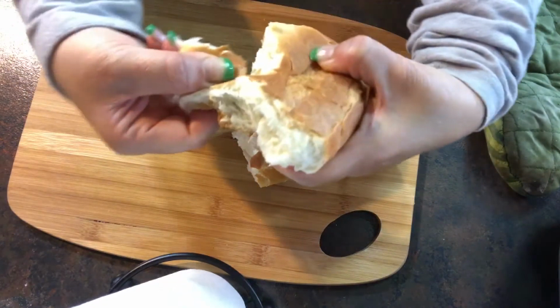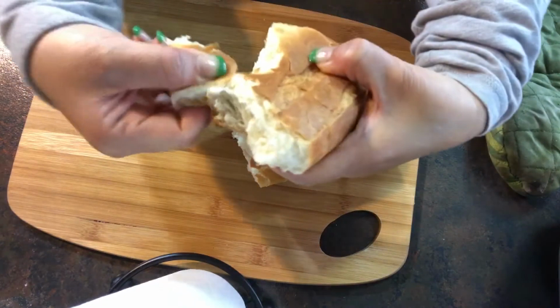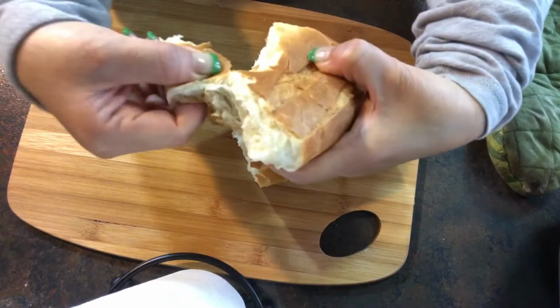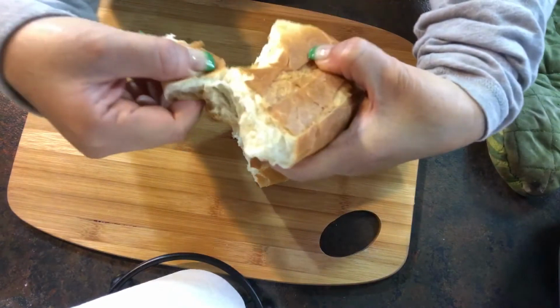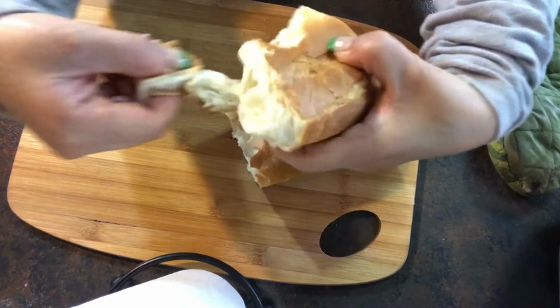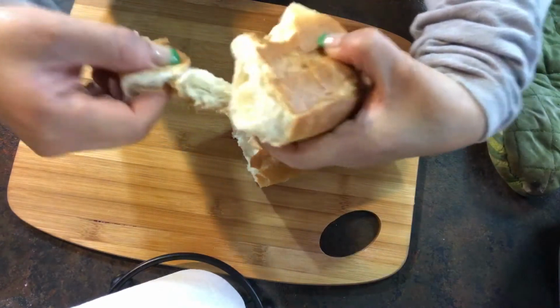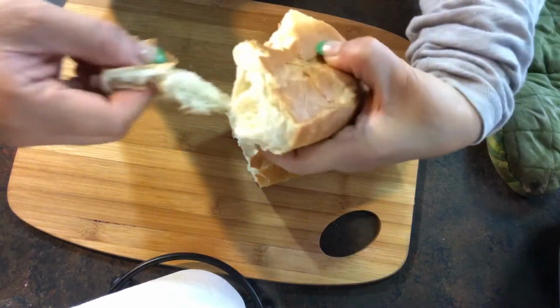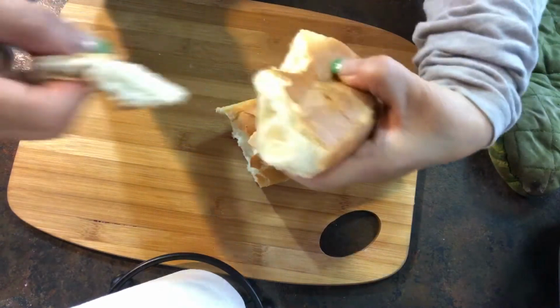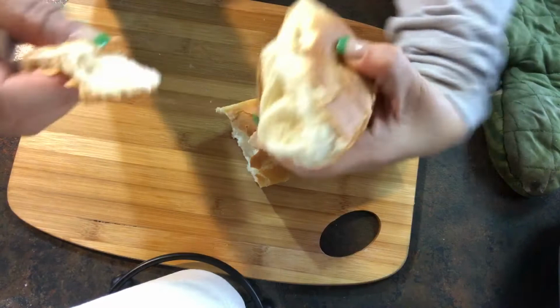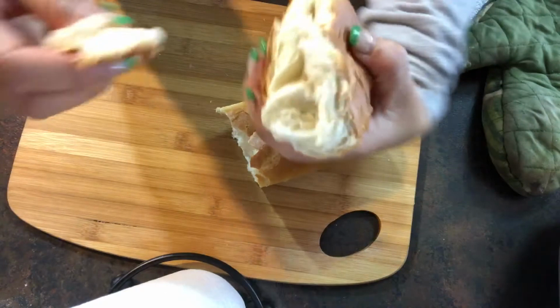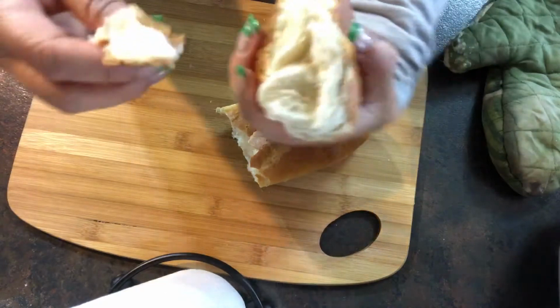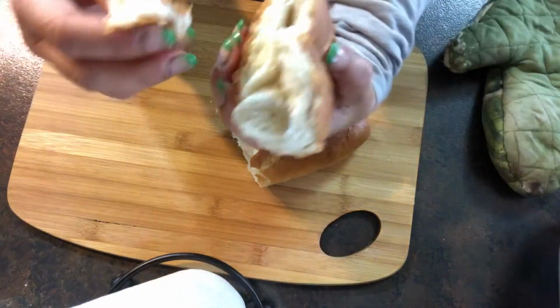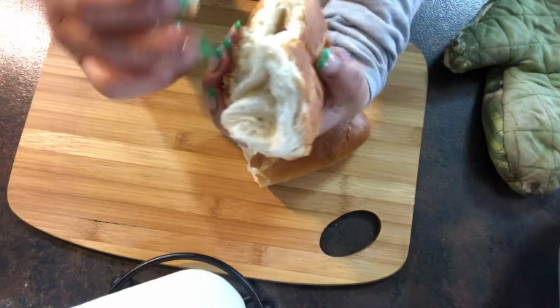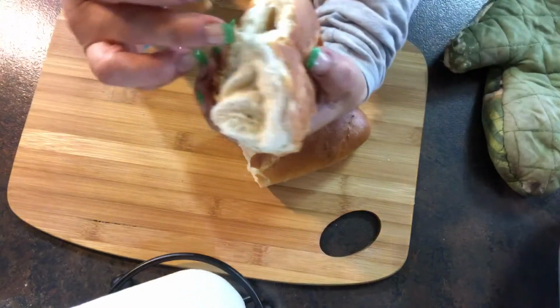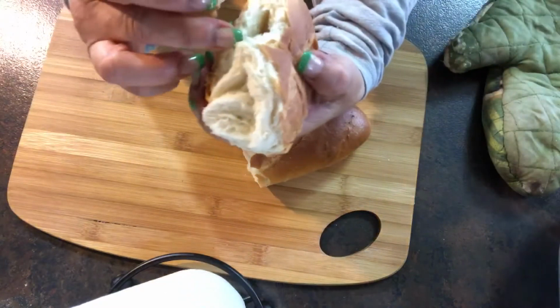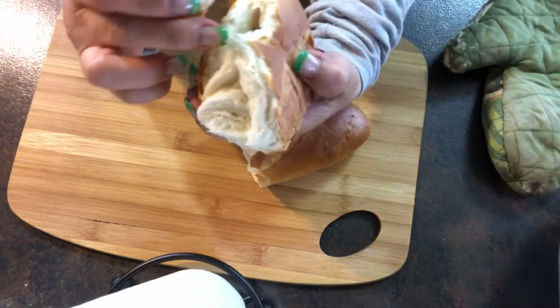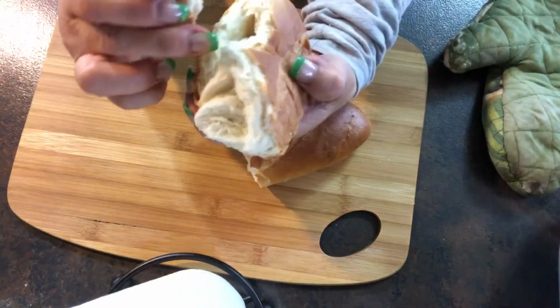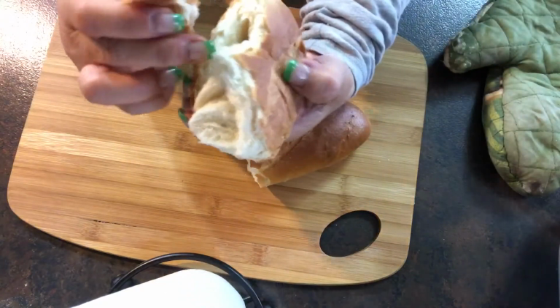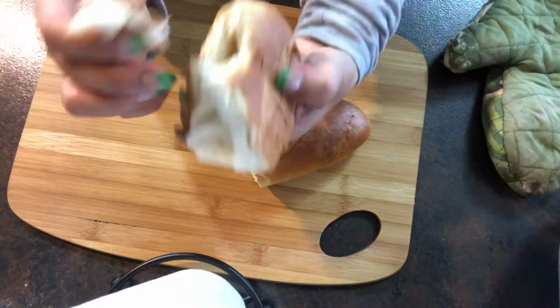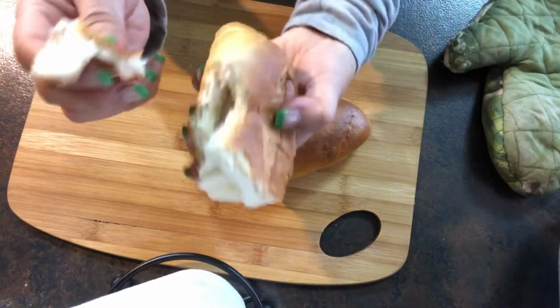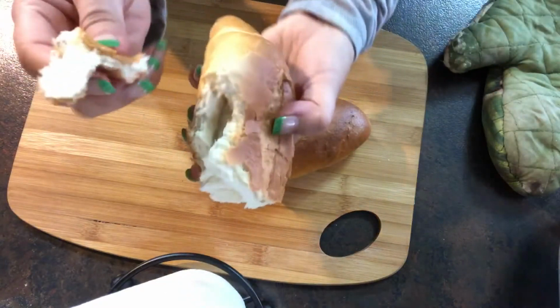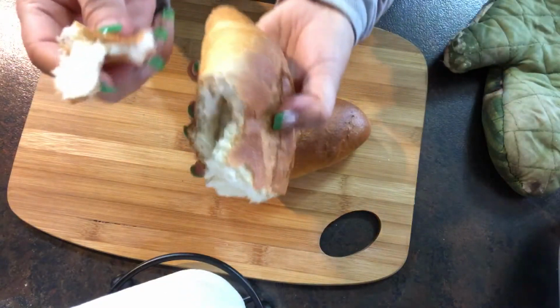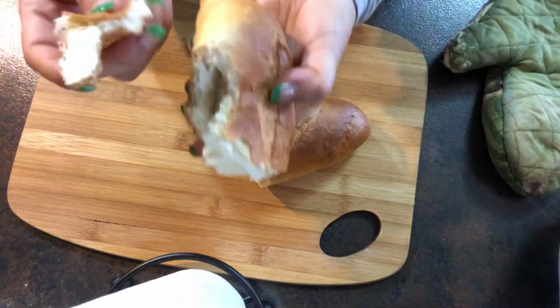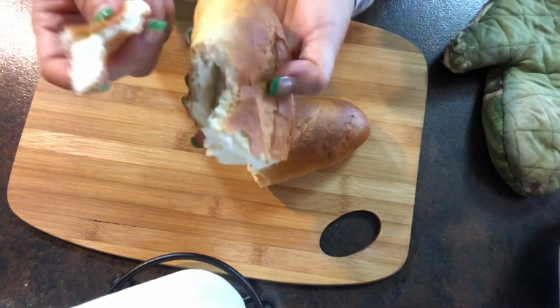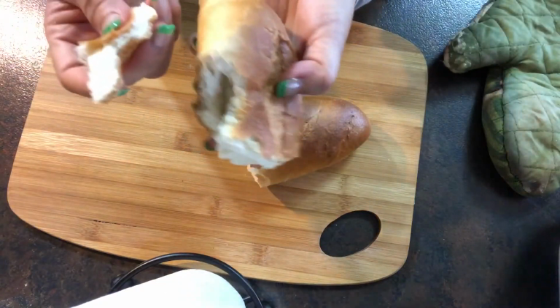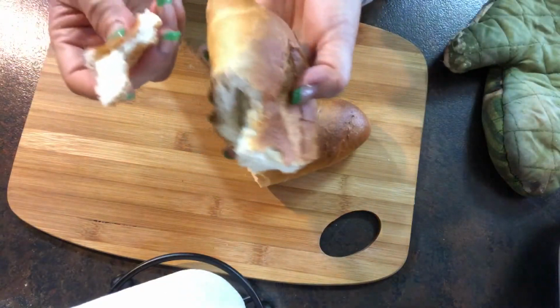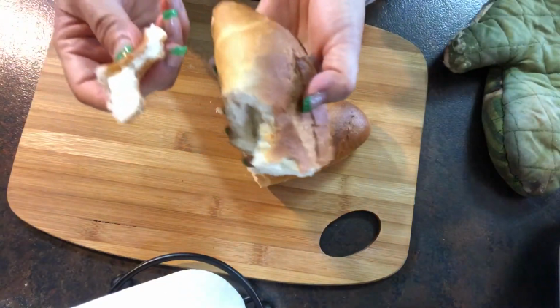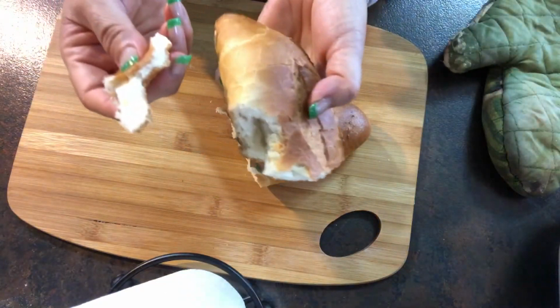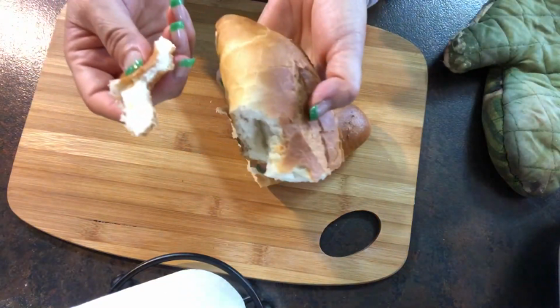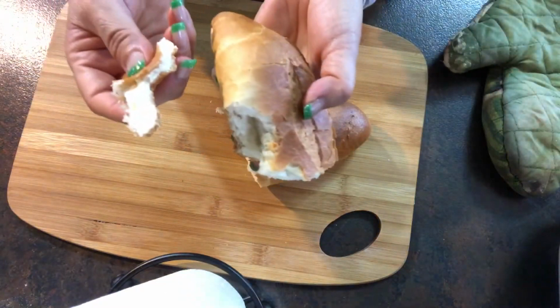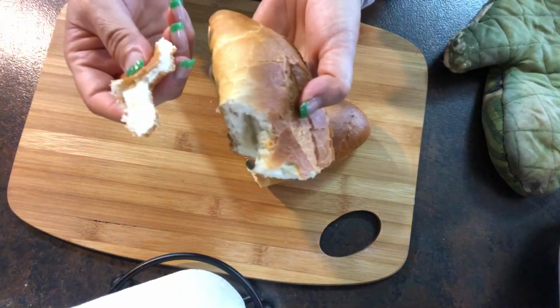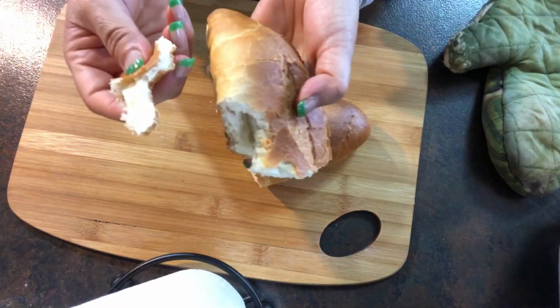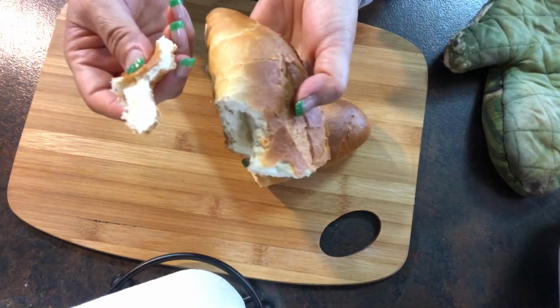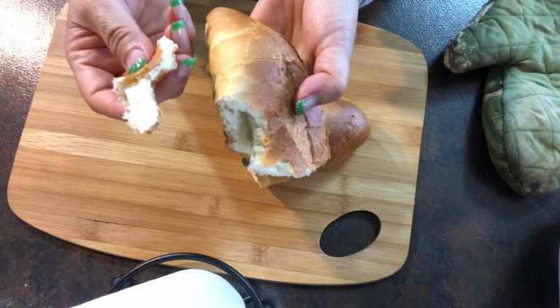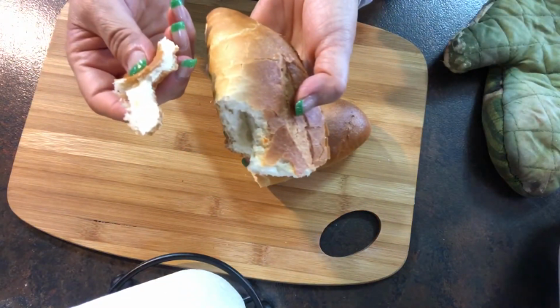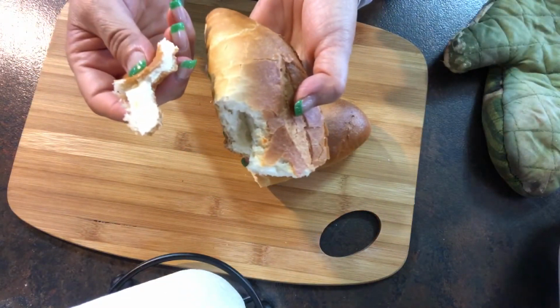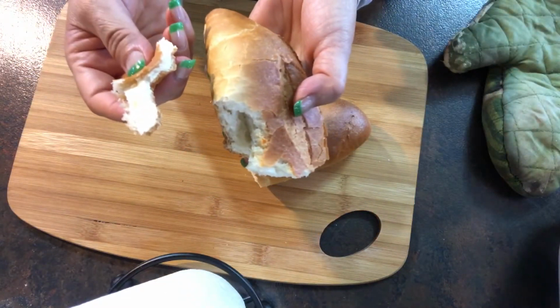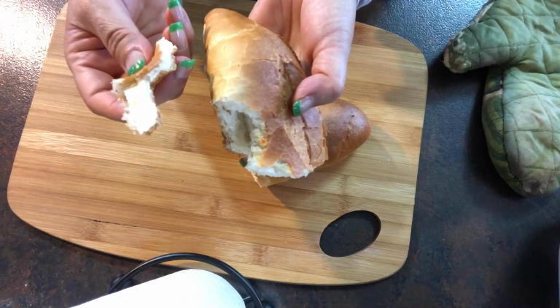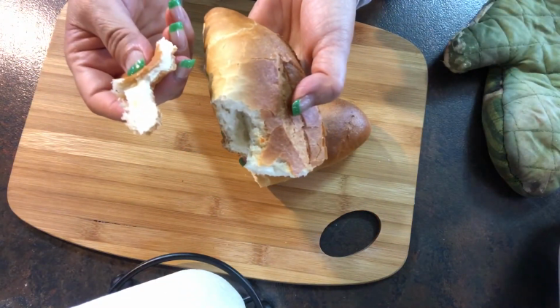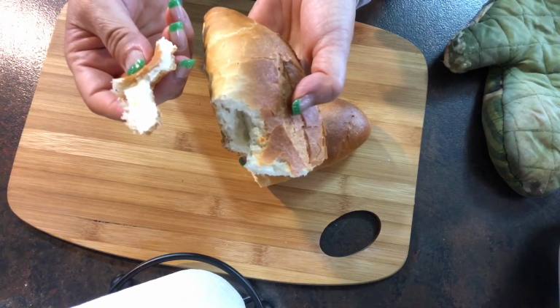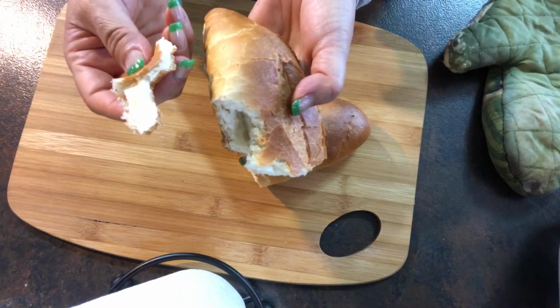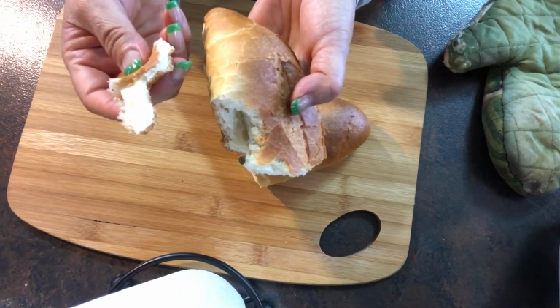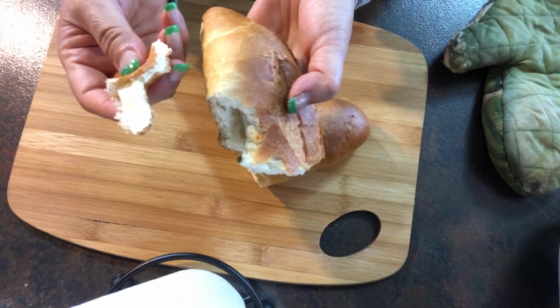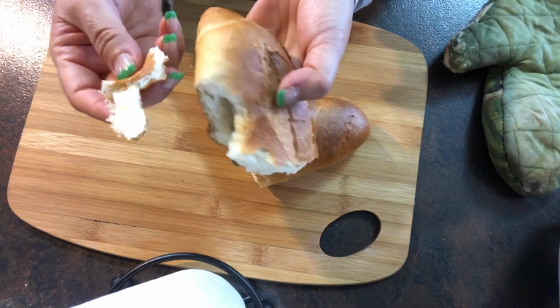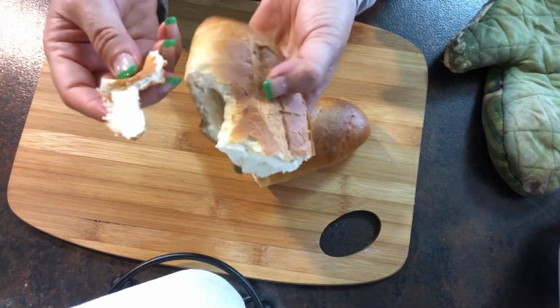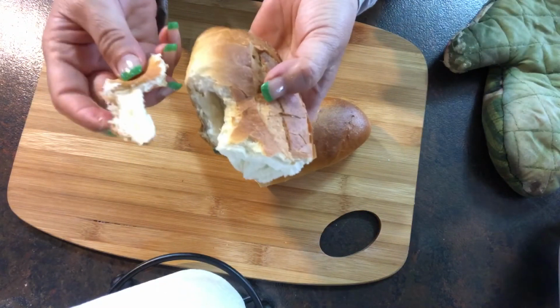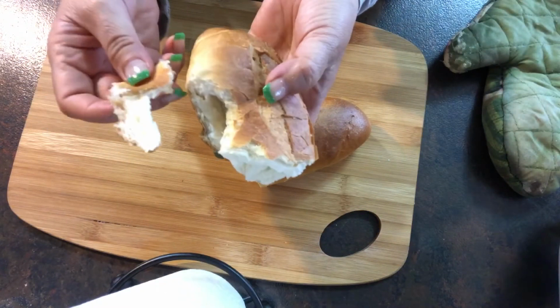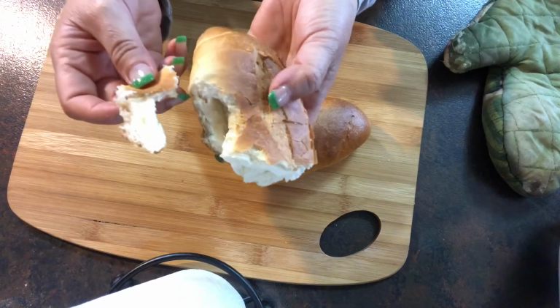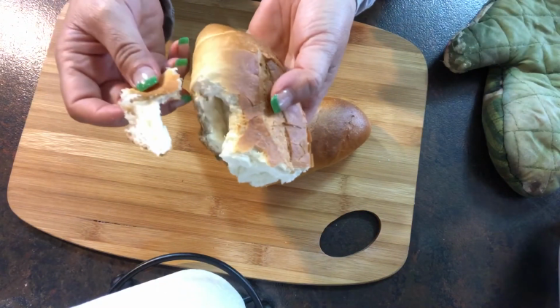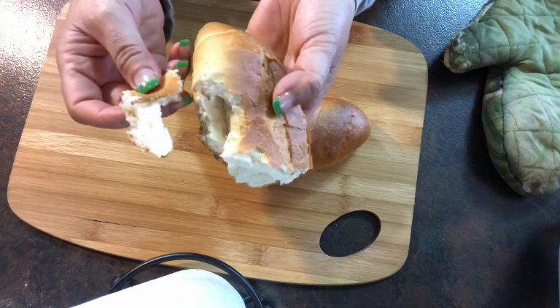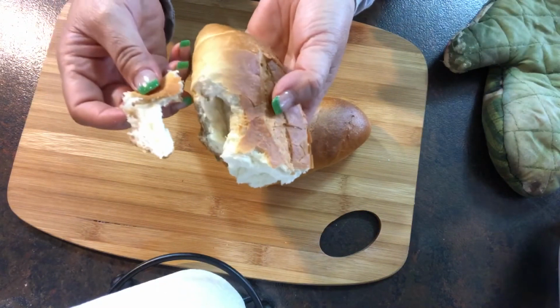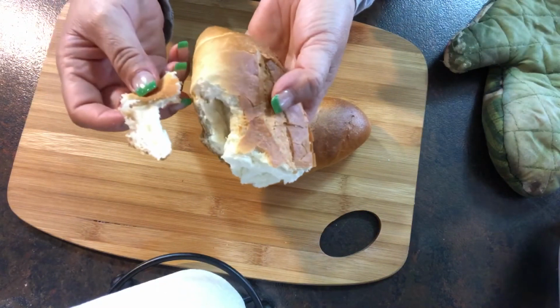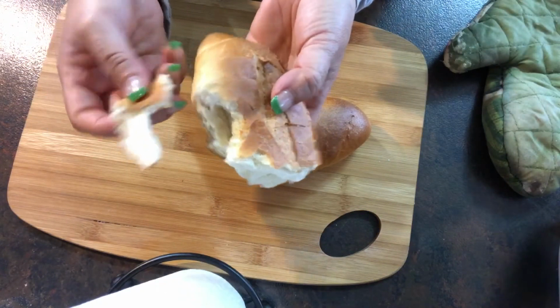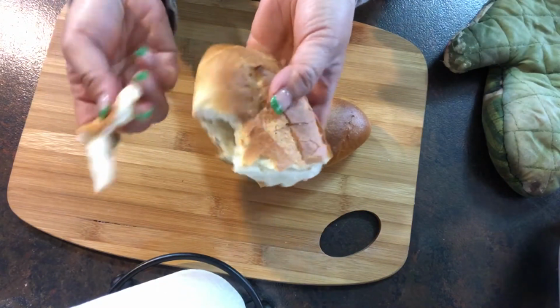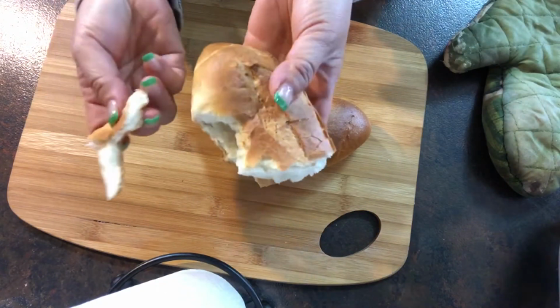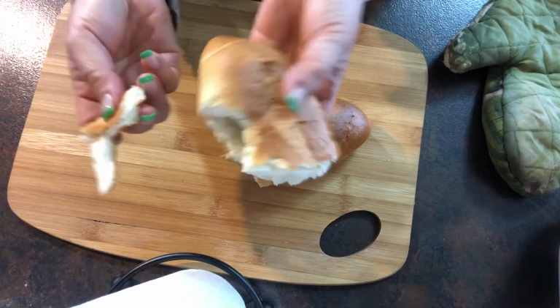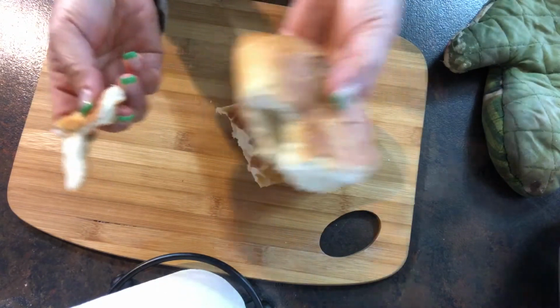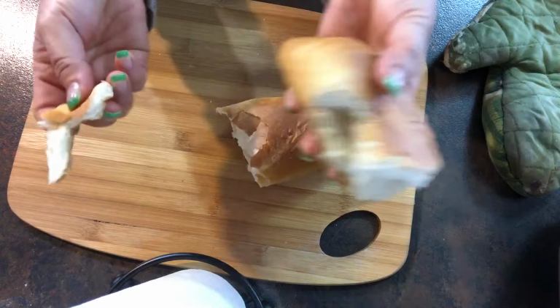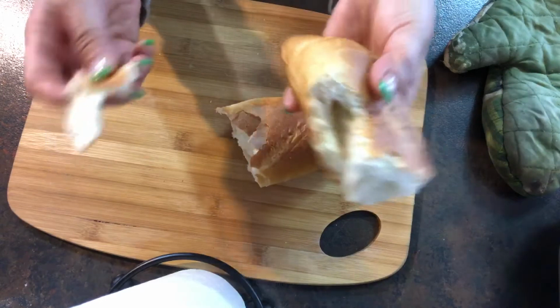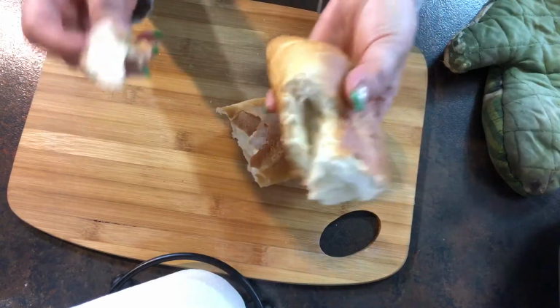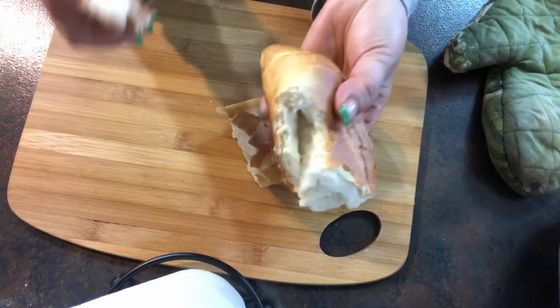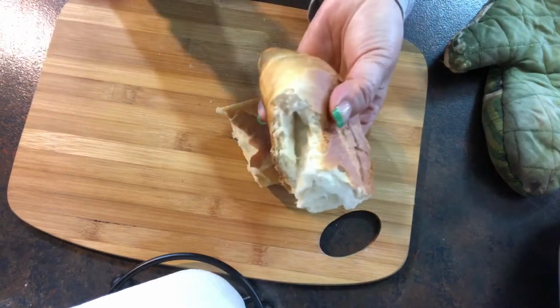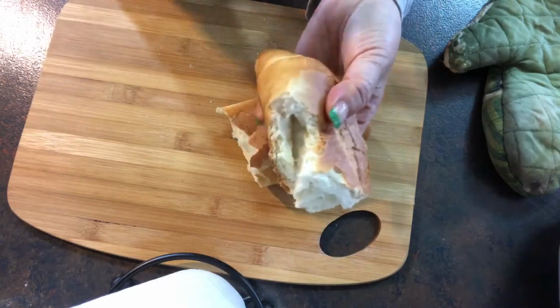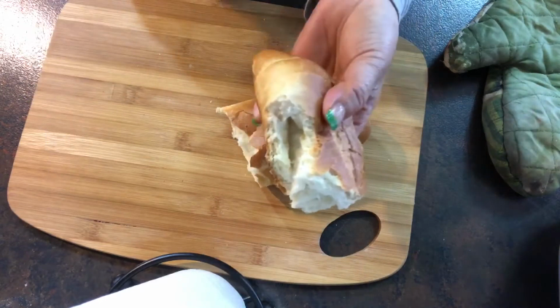This is a French bread — very, very good French bread. So go baking. Happy baking!